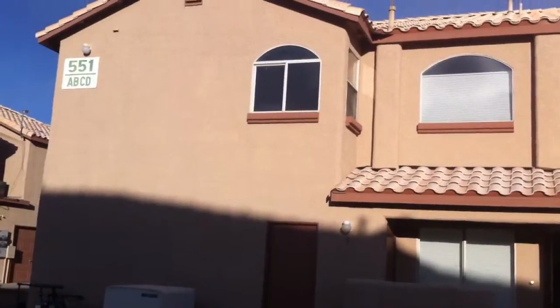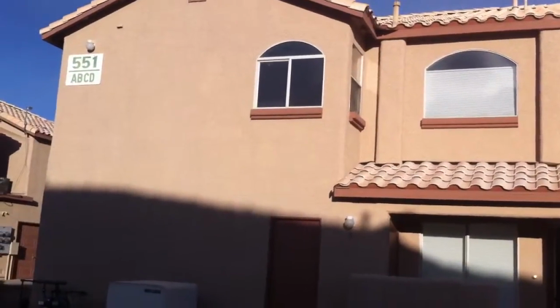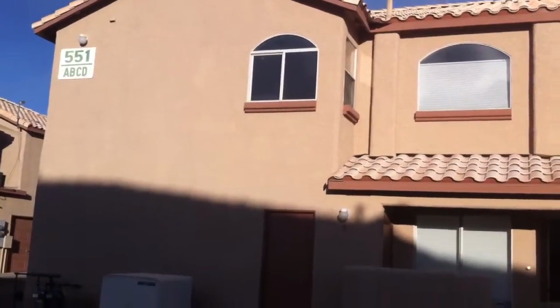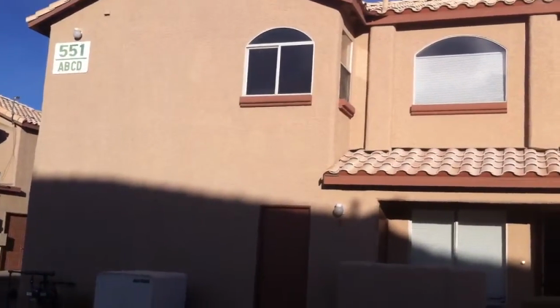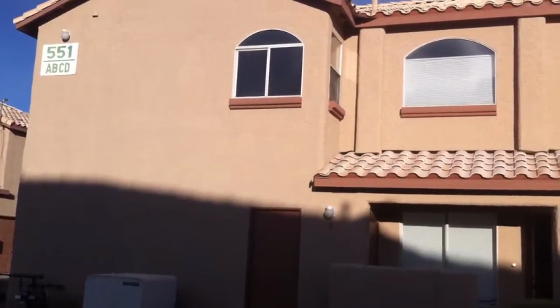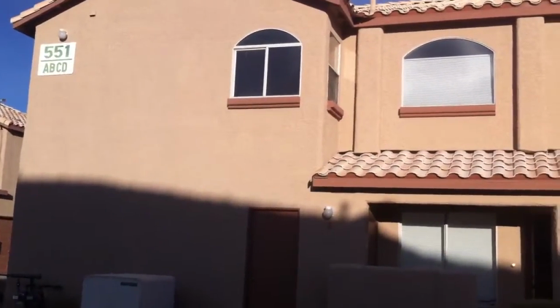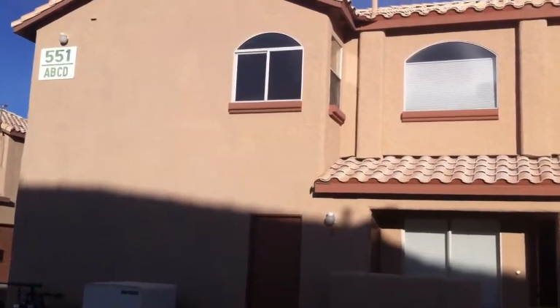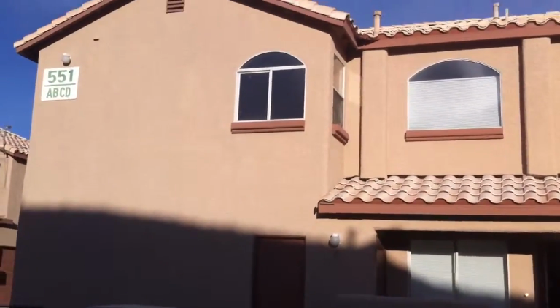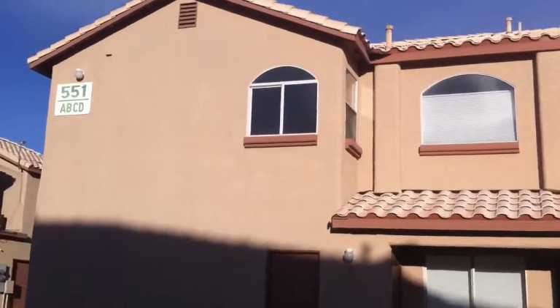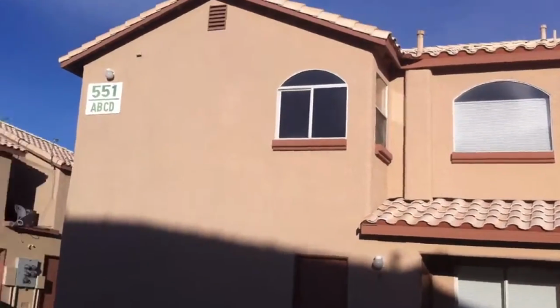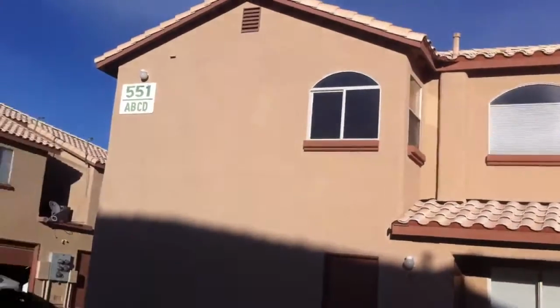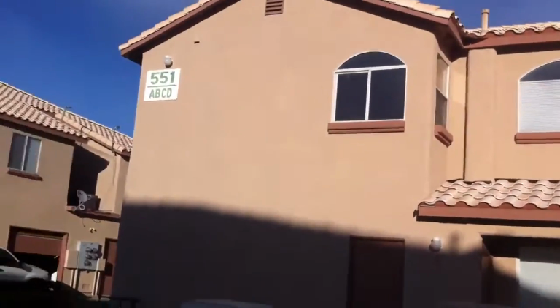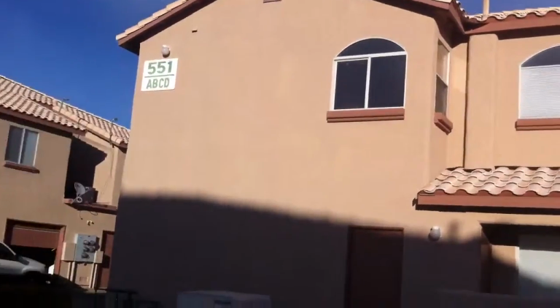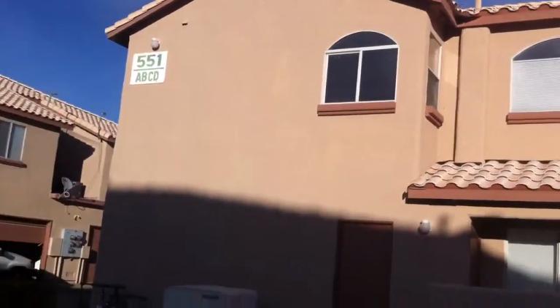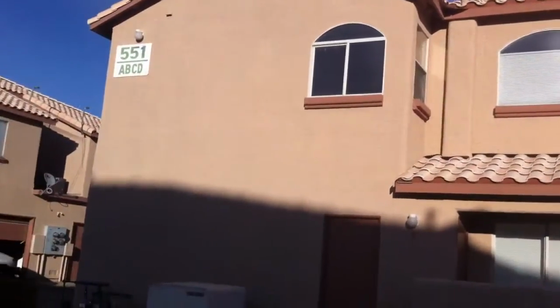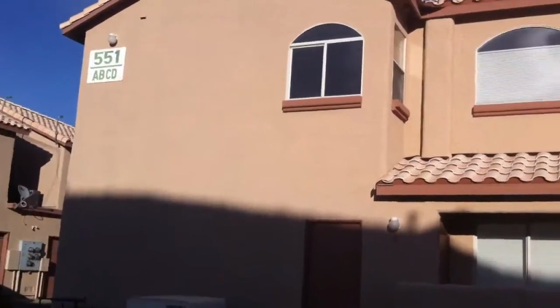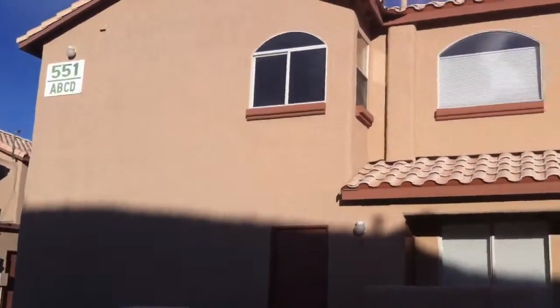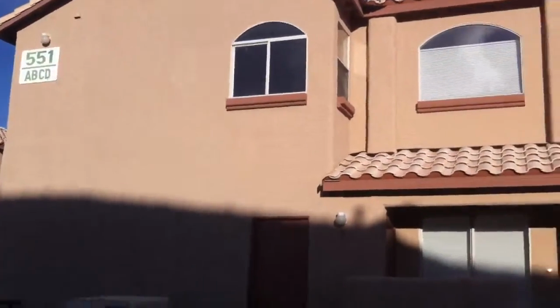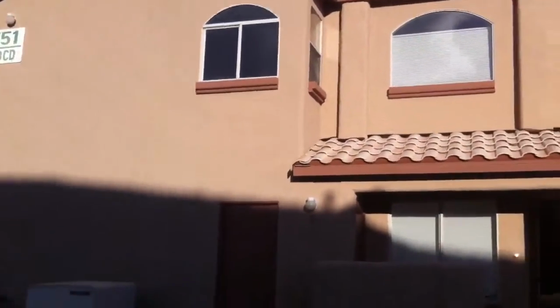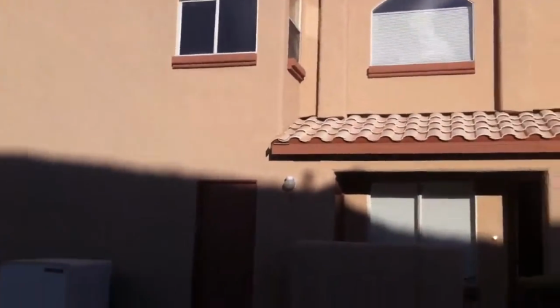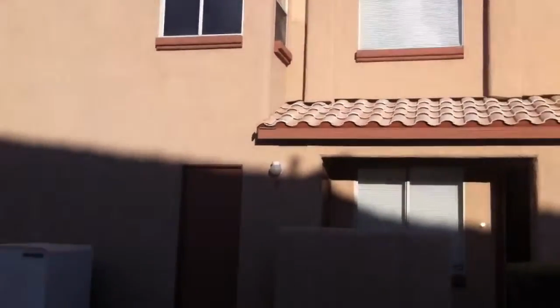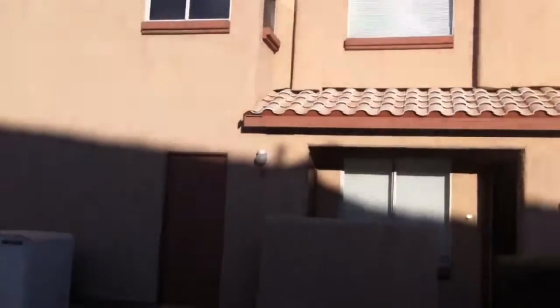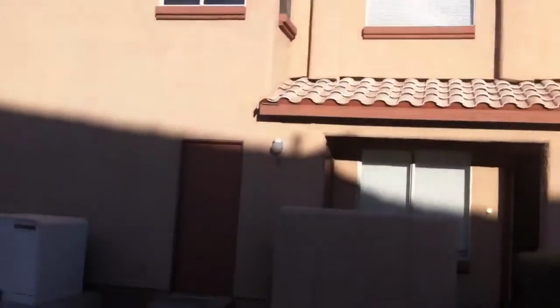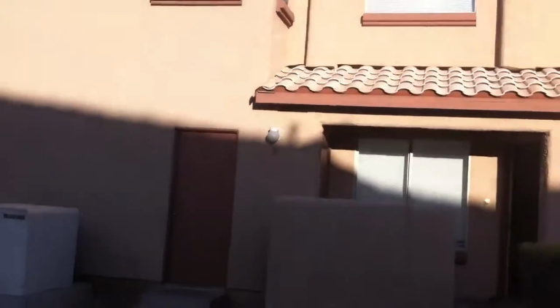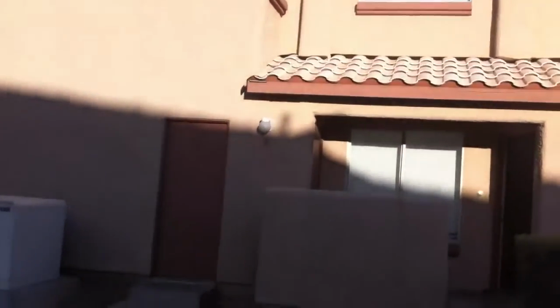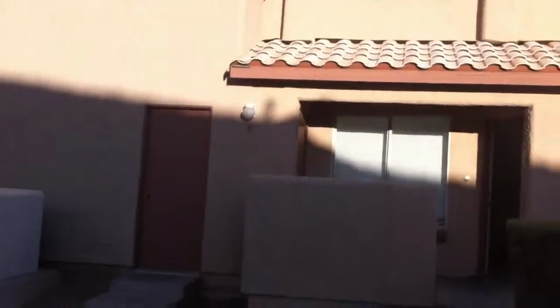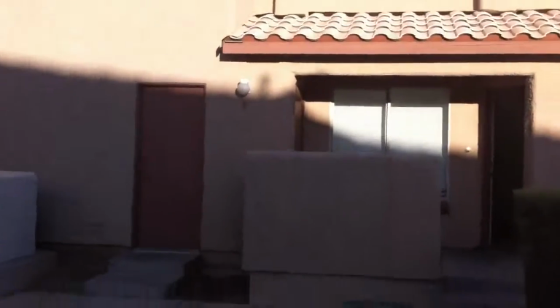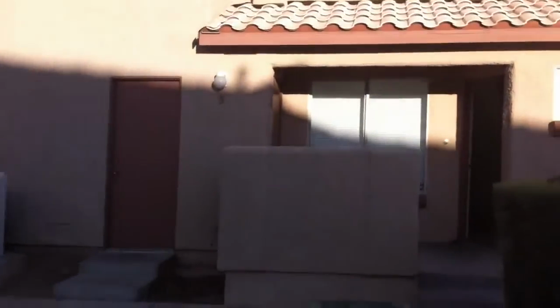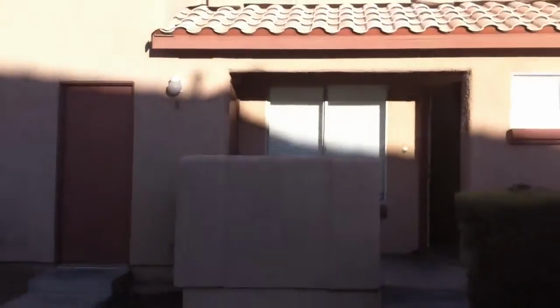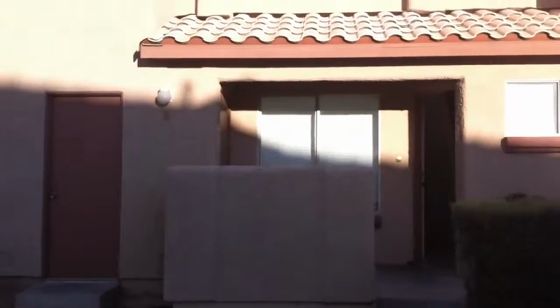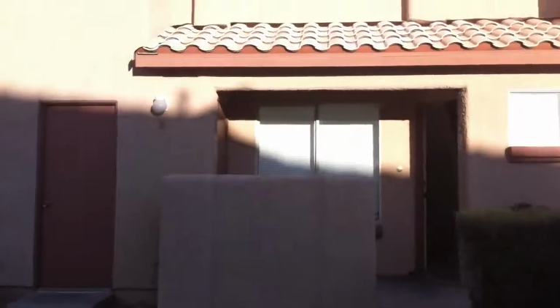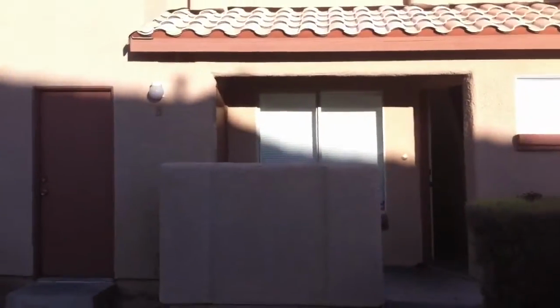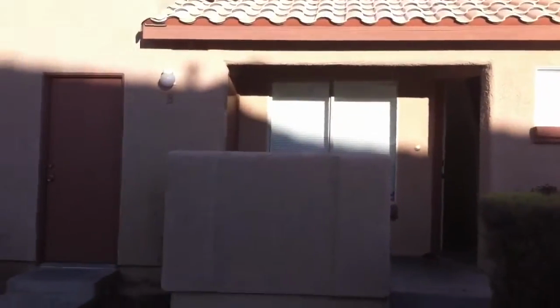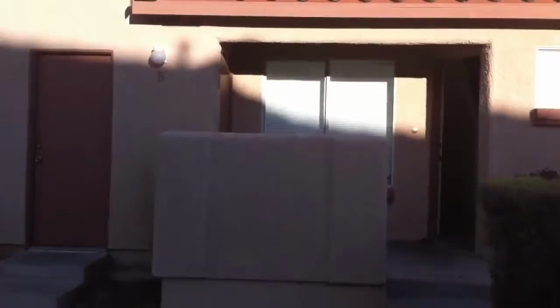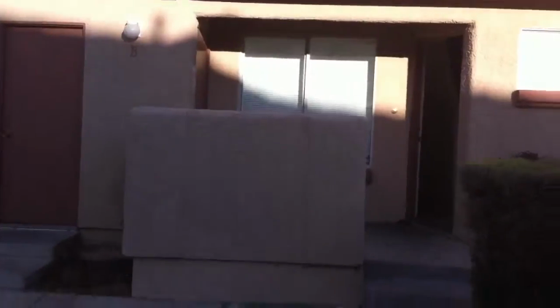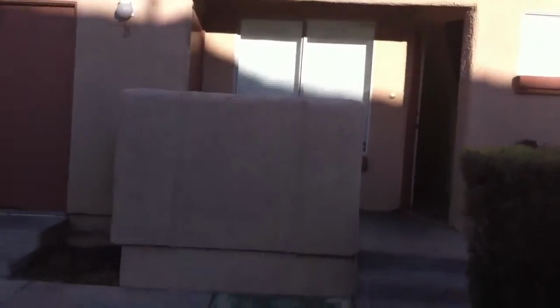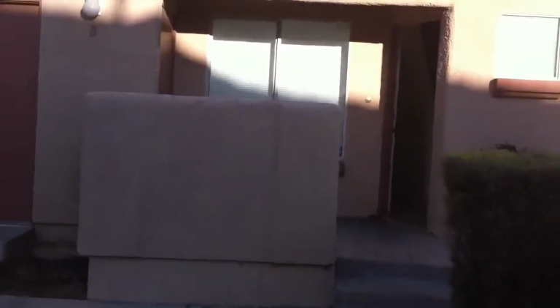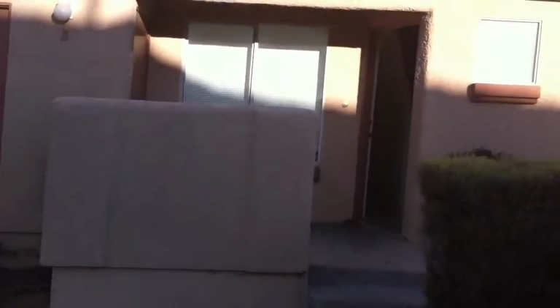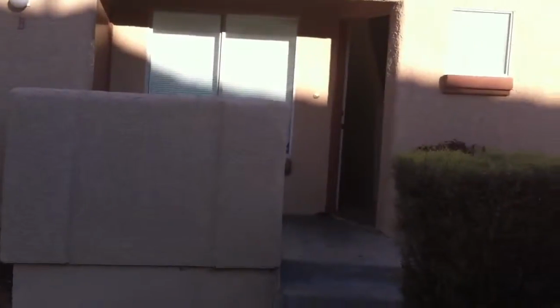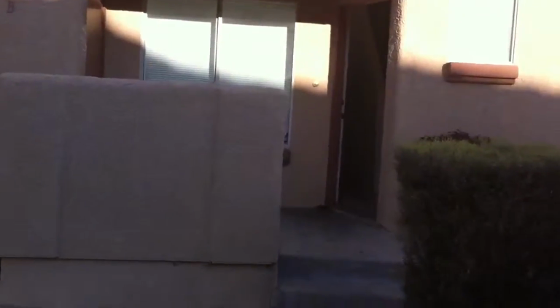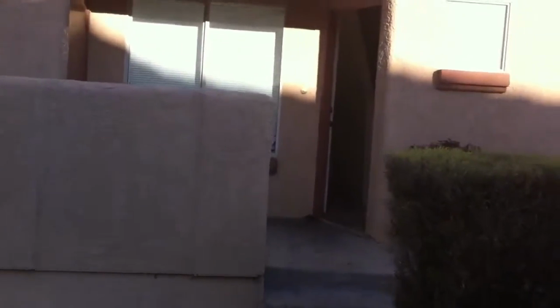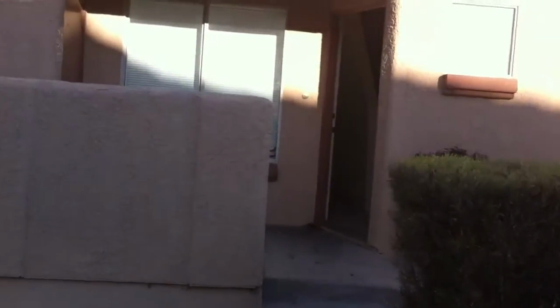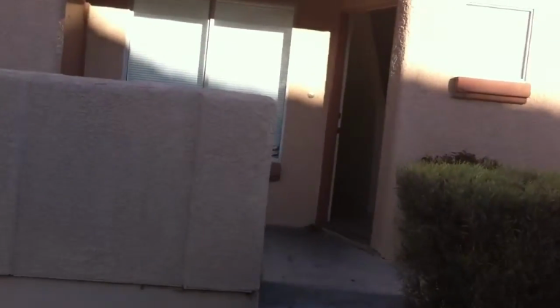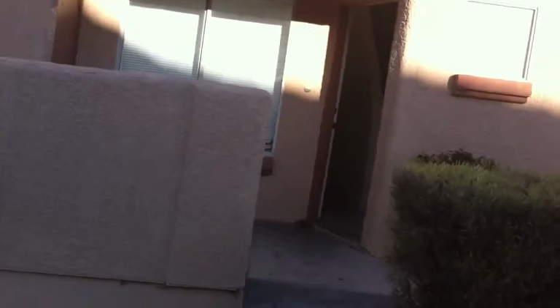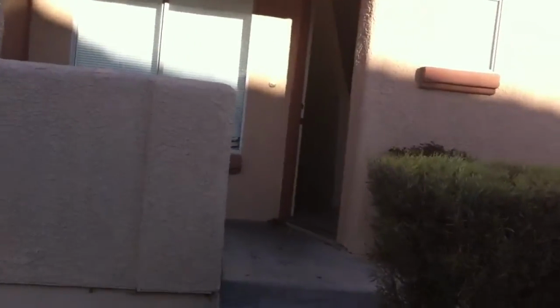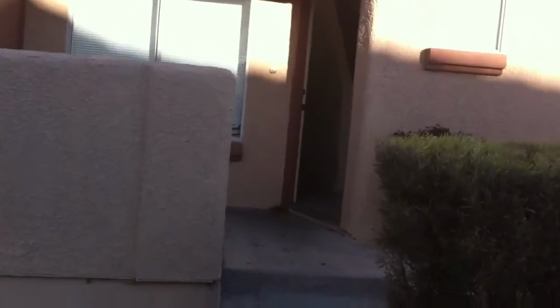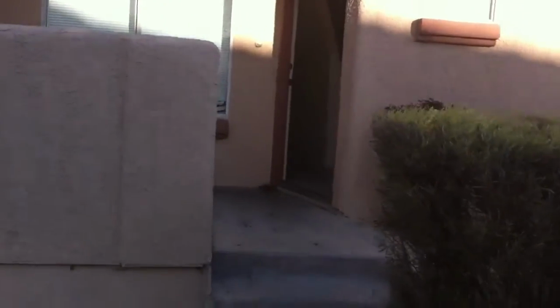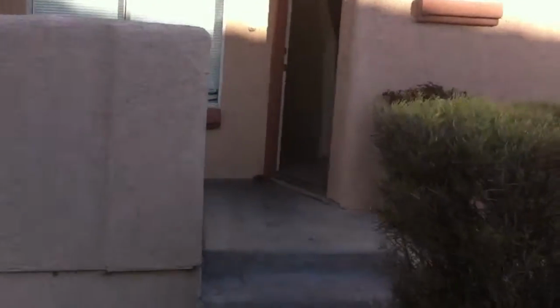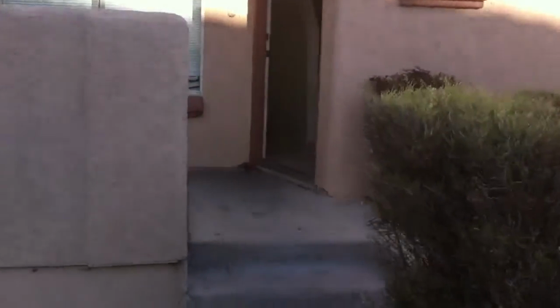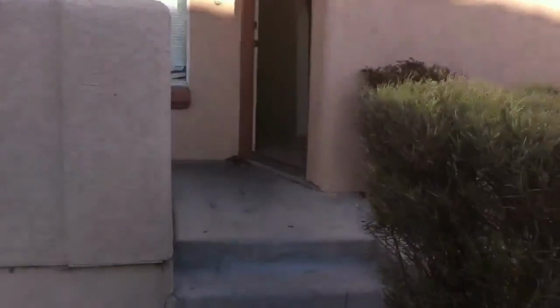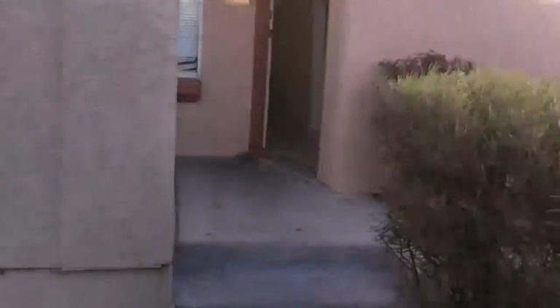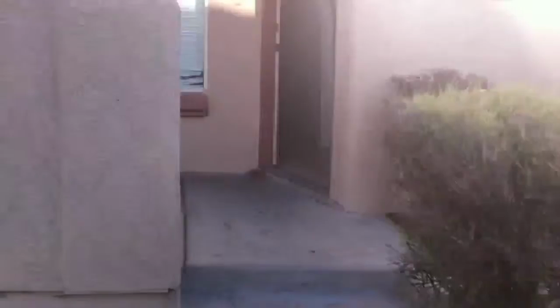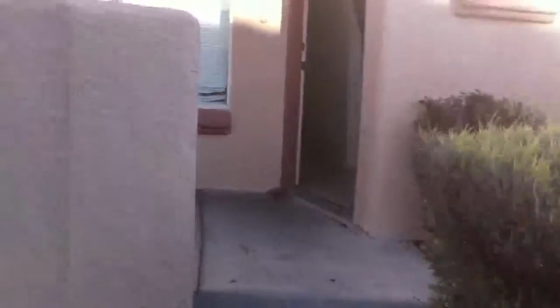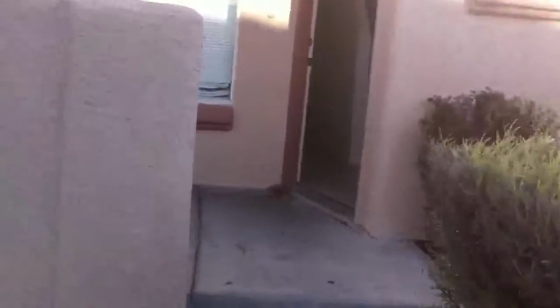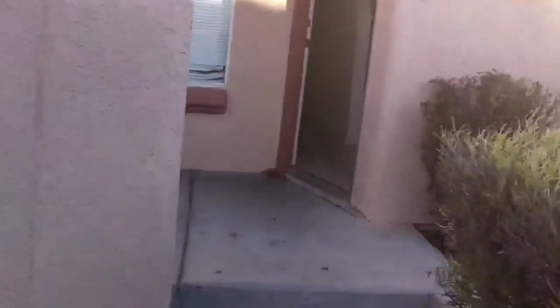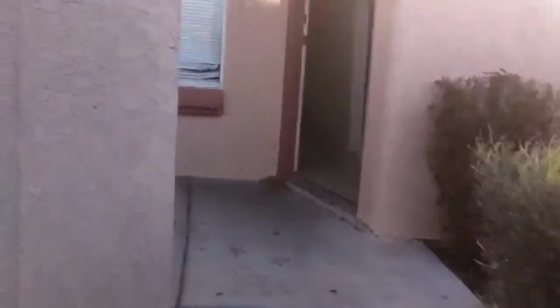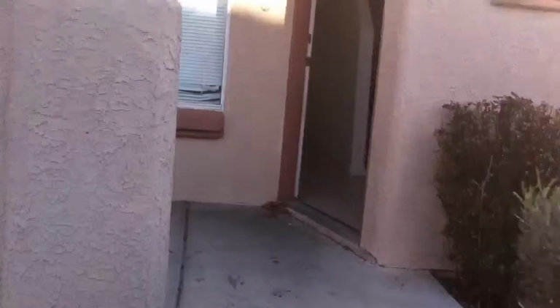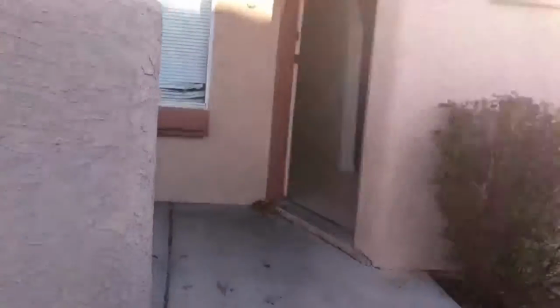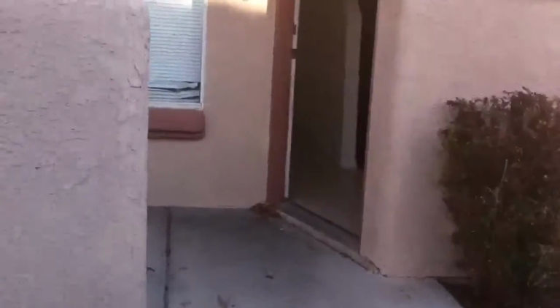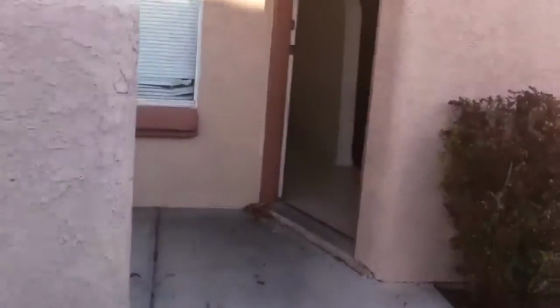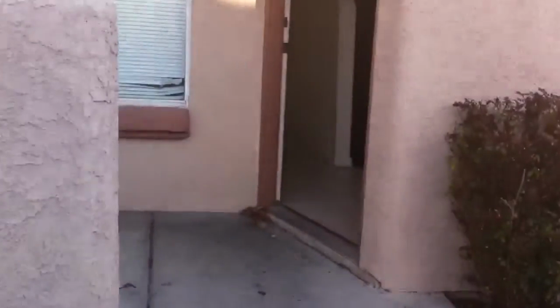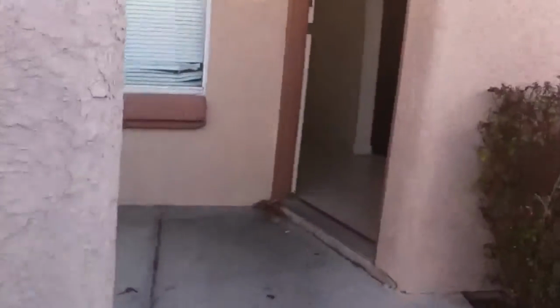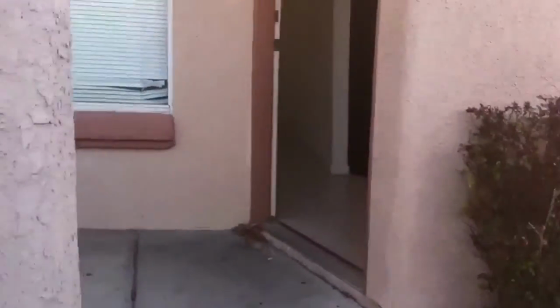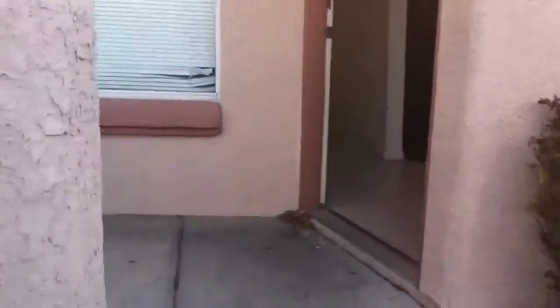This is Jason with TrustySaleMLS.com. Today we're doing a virtual tour of 551 Roxala Lane, Unit B.